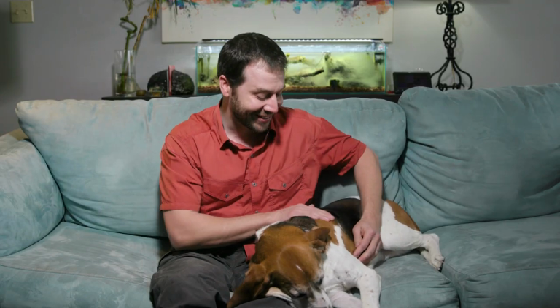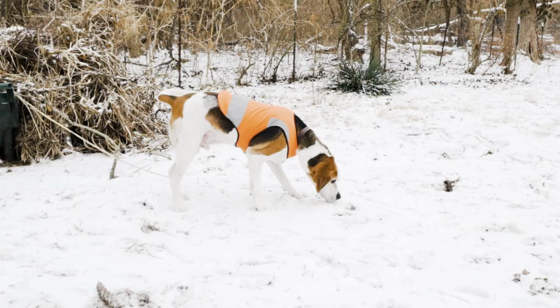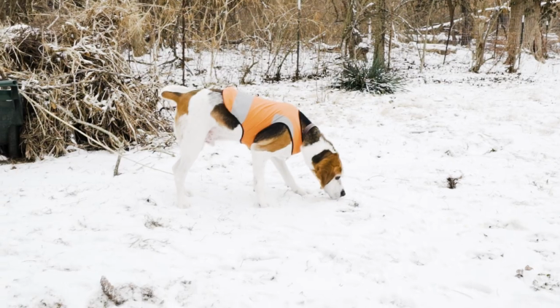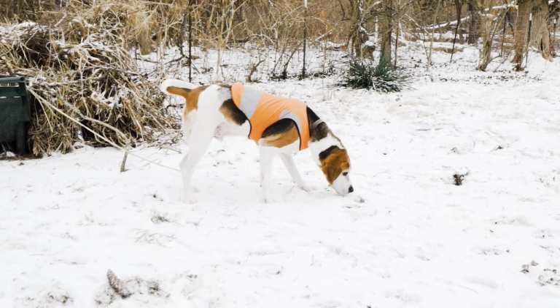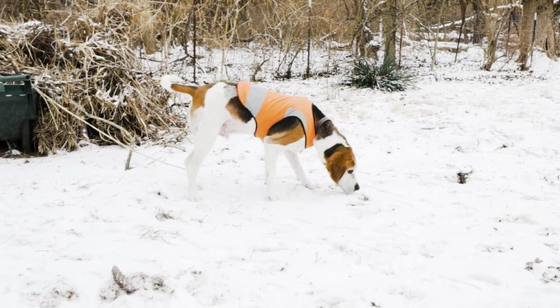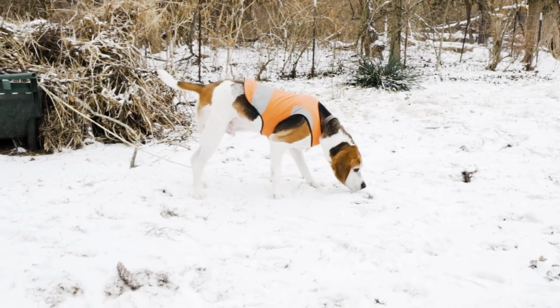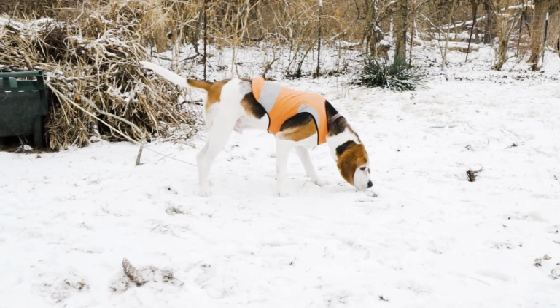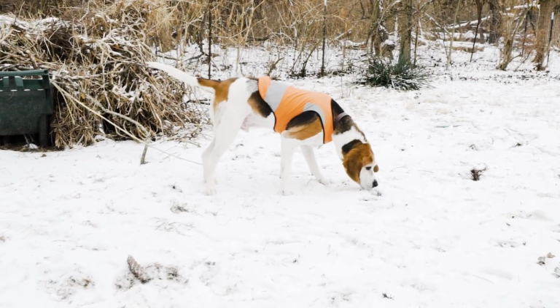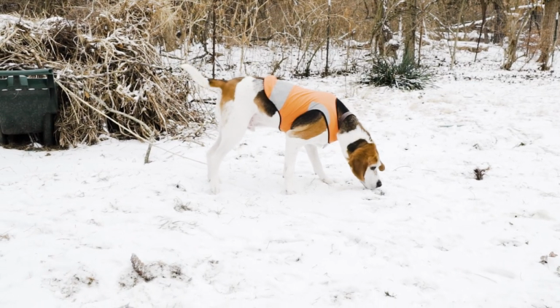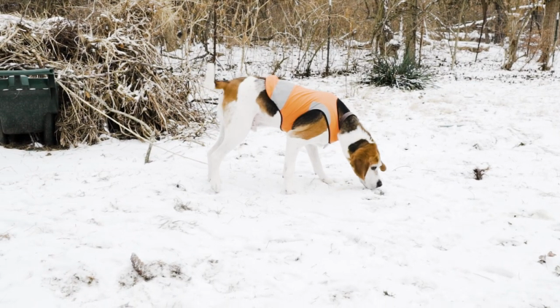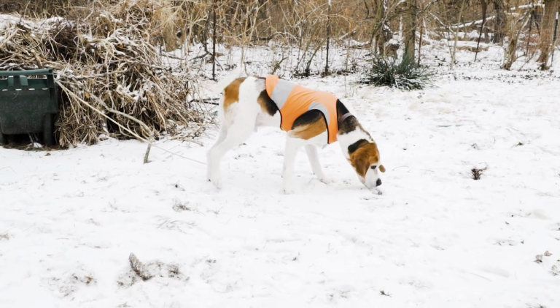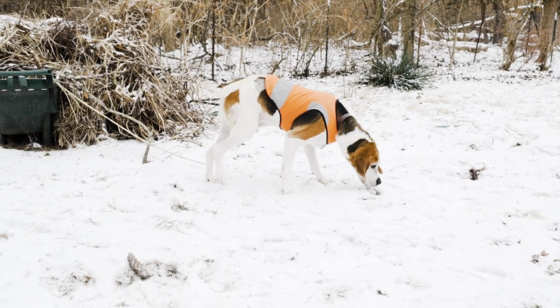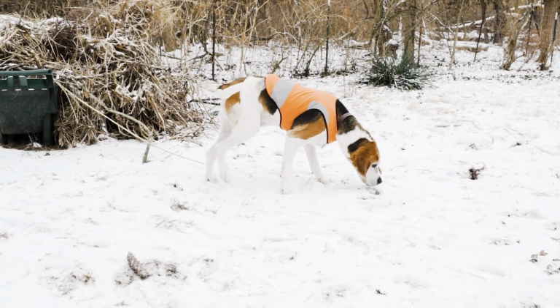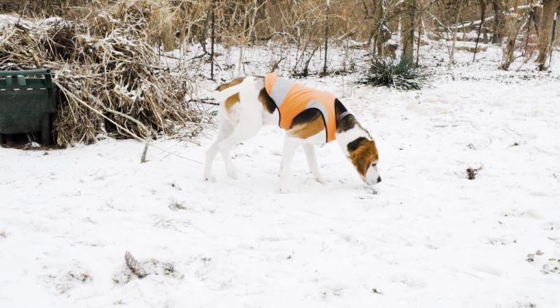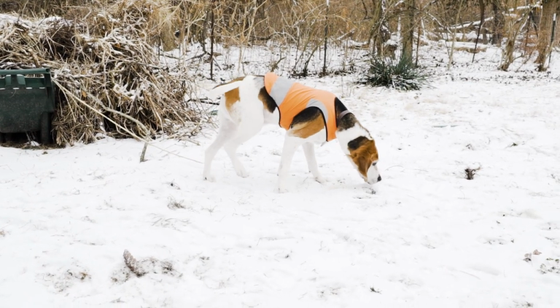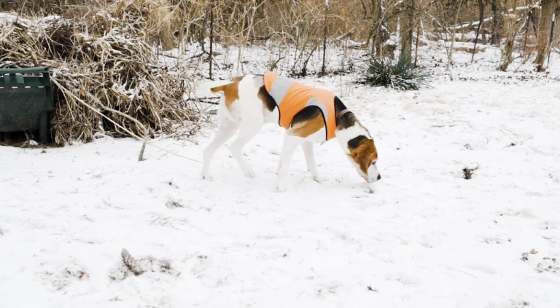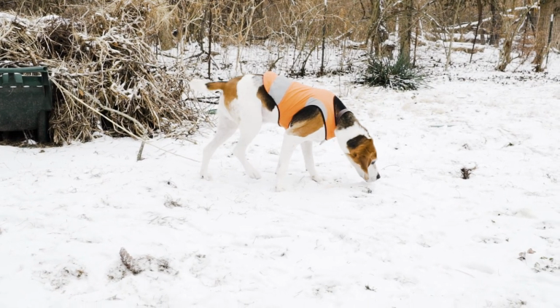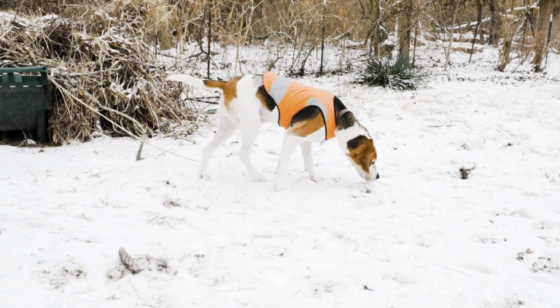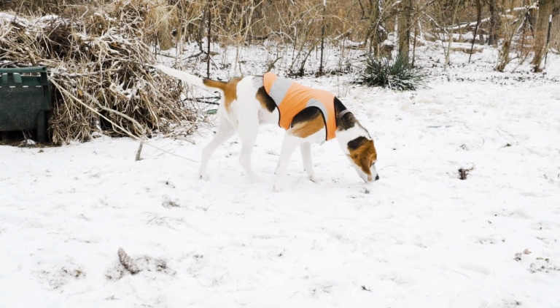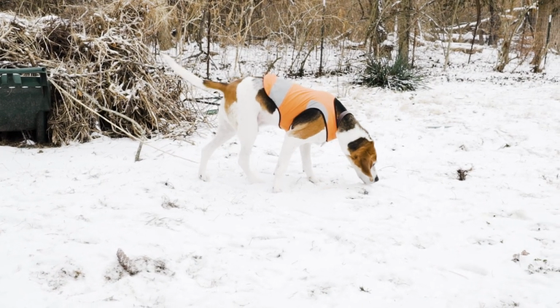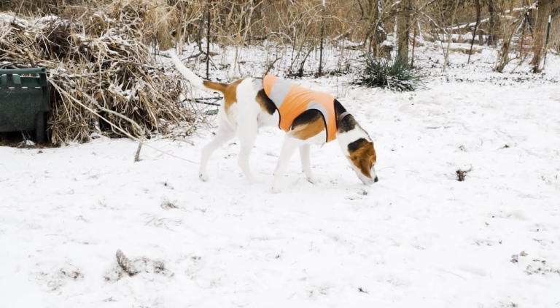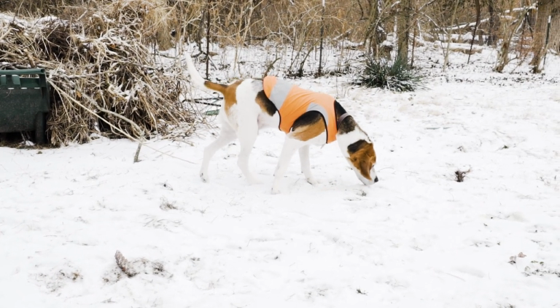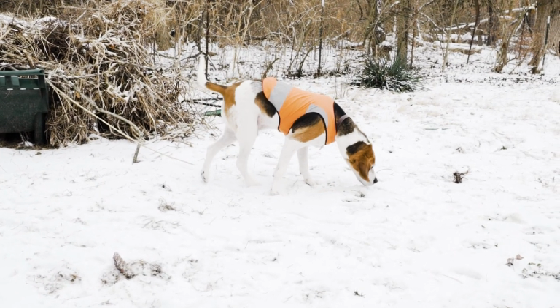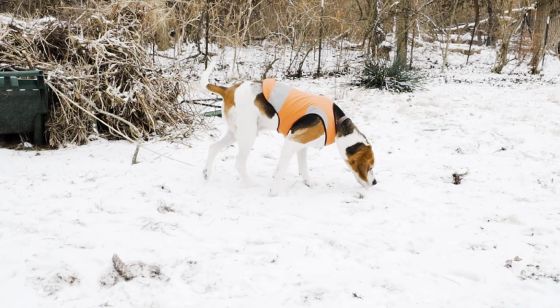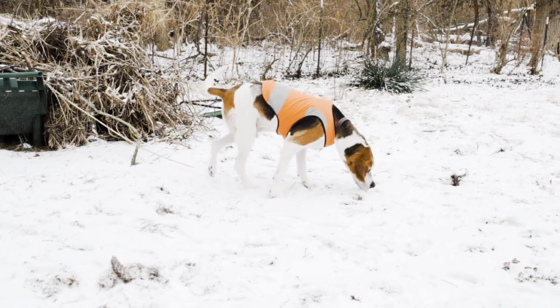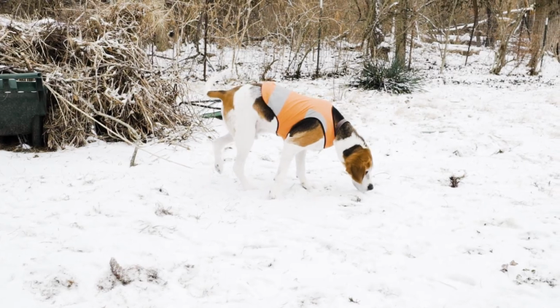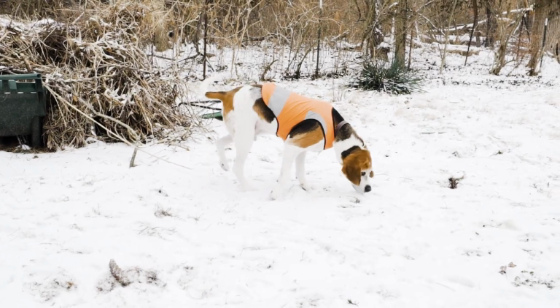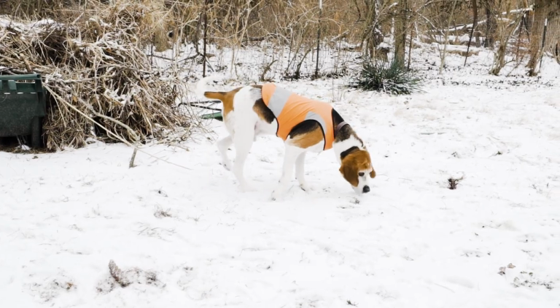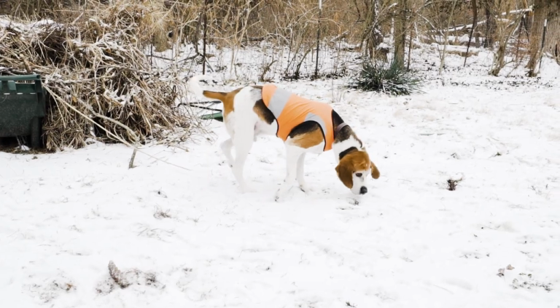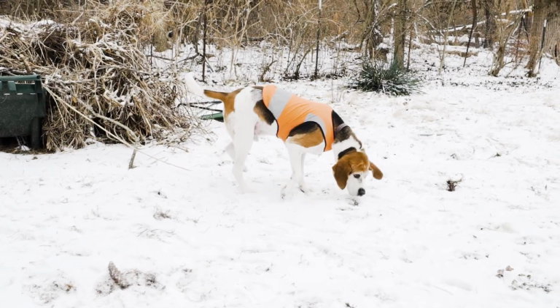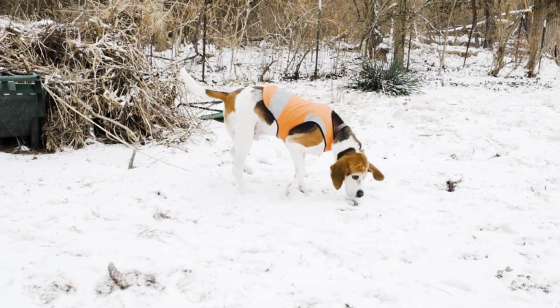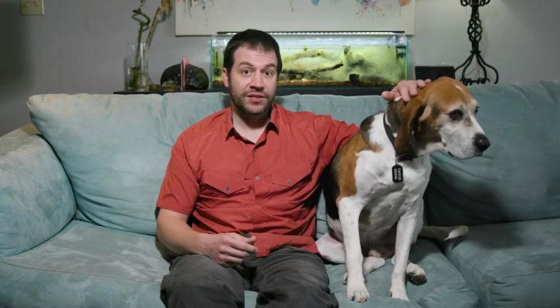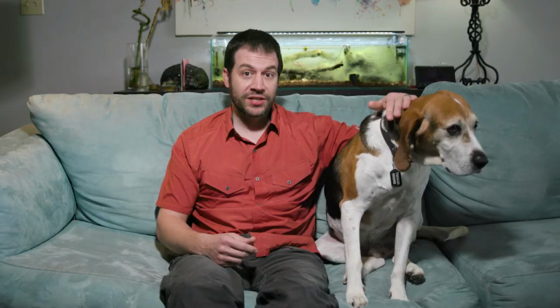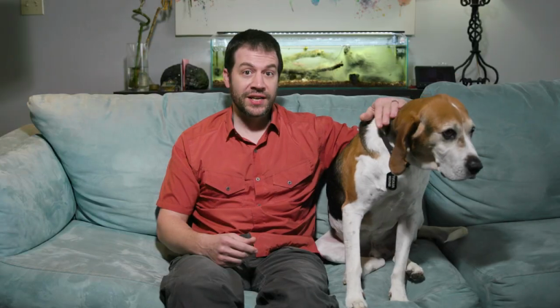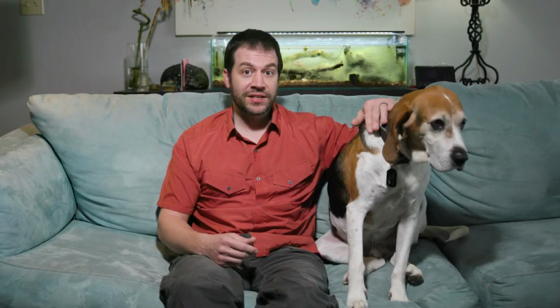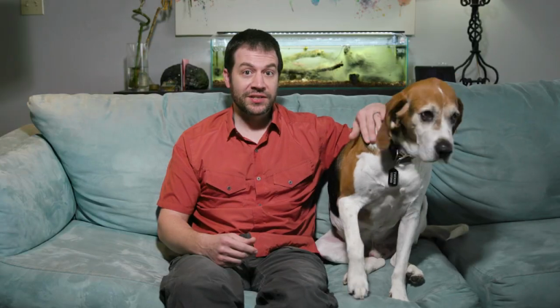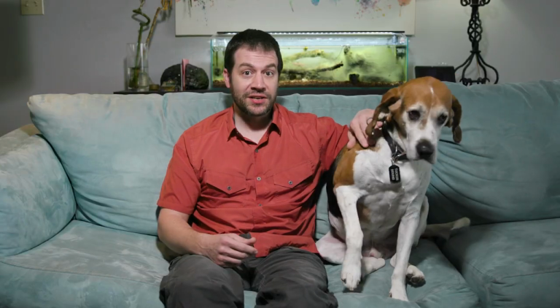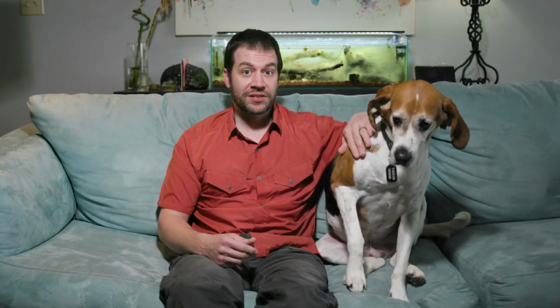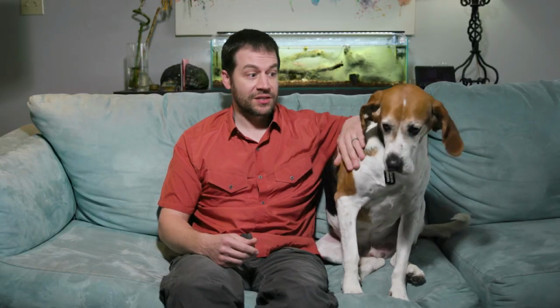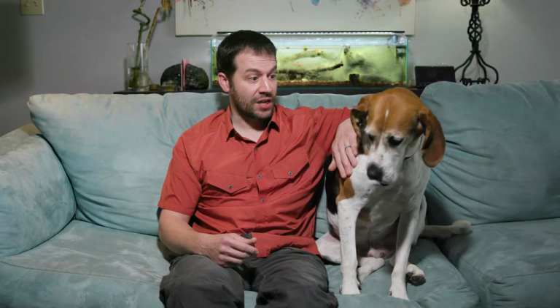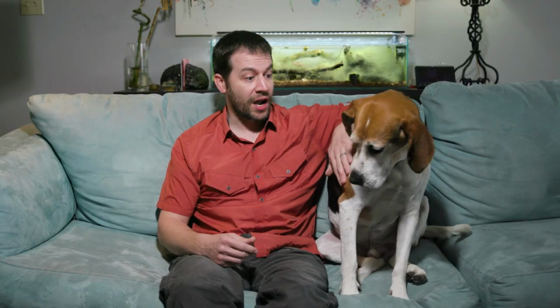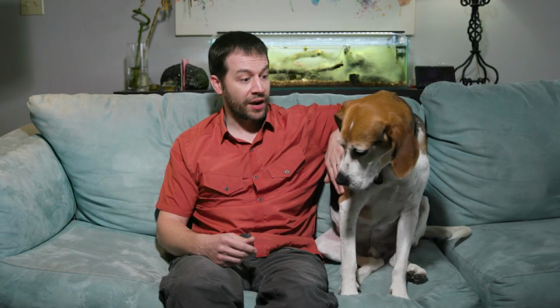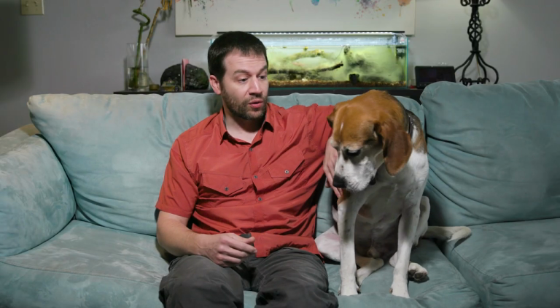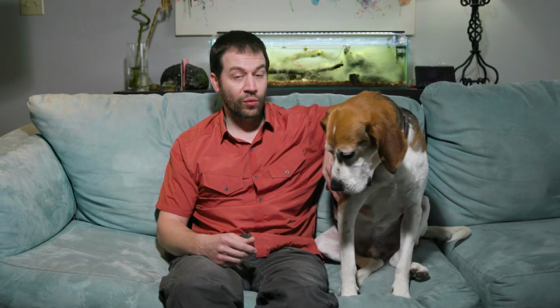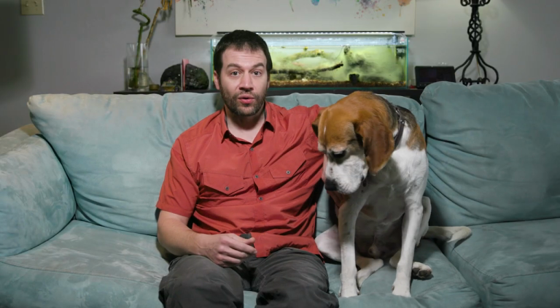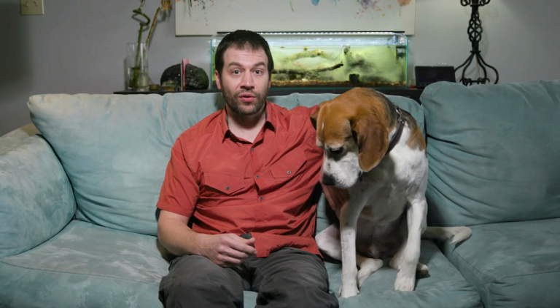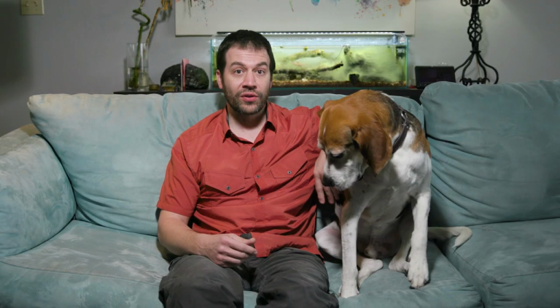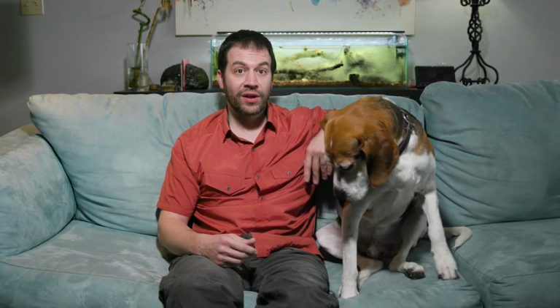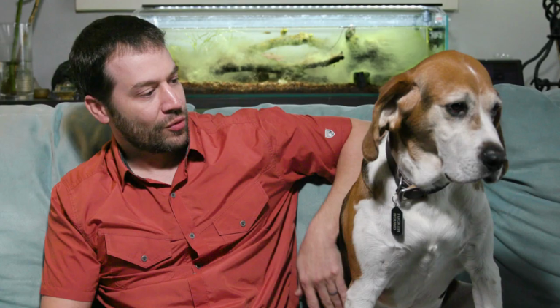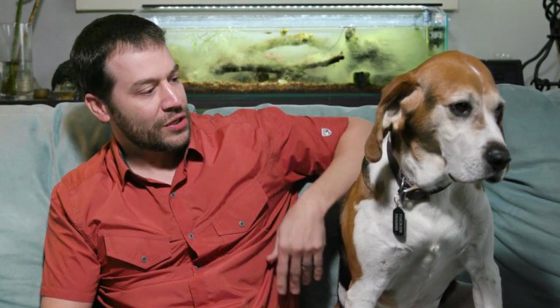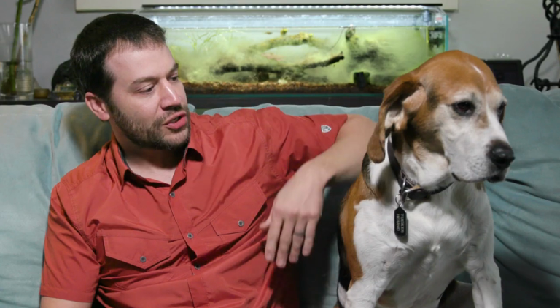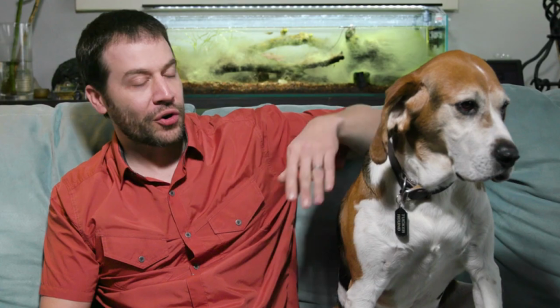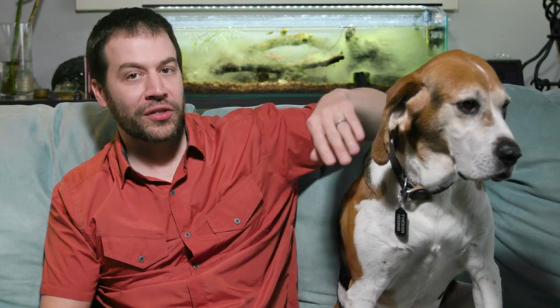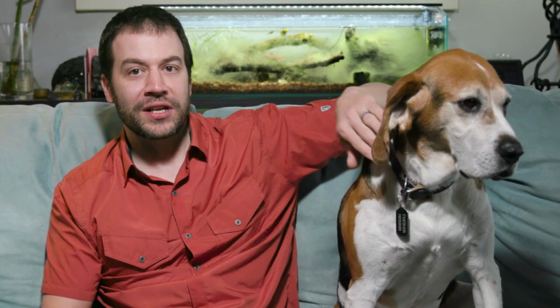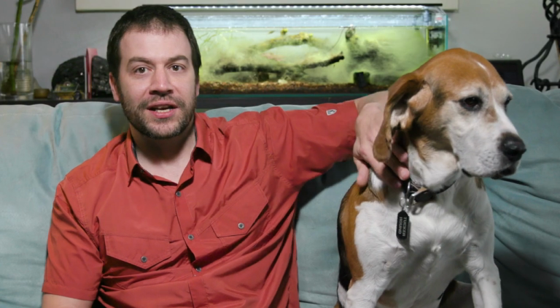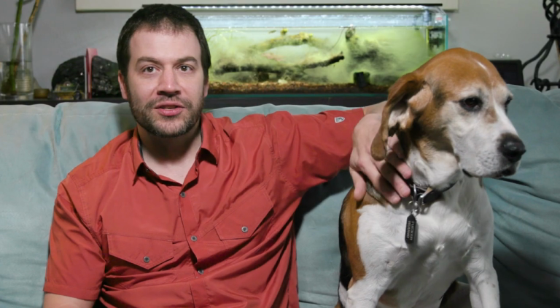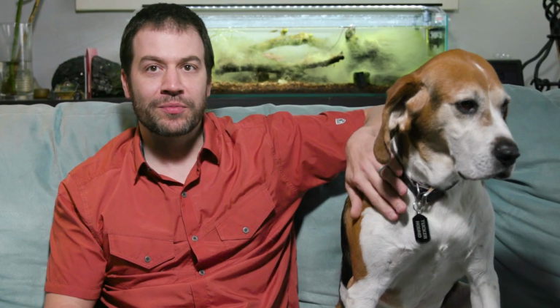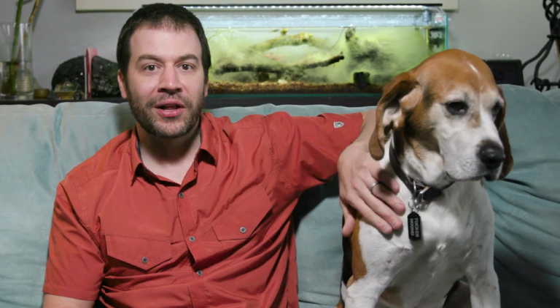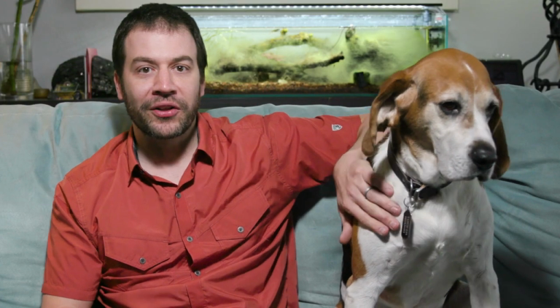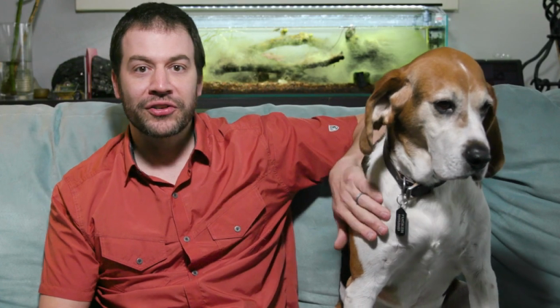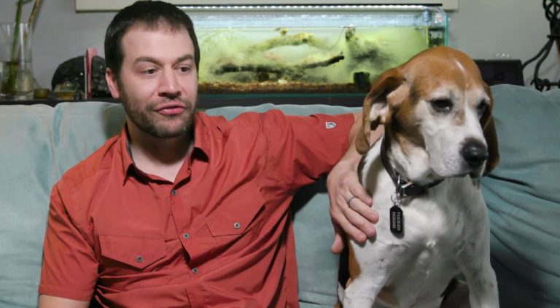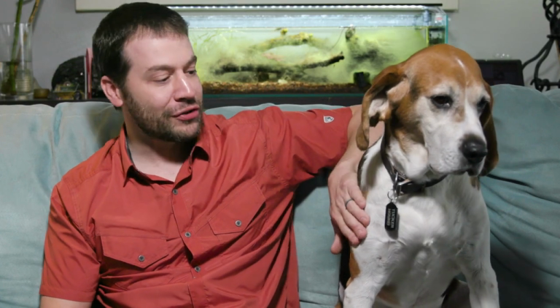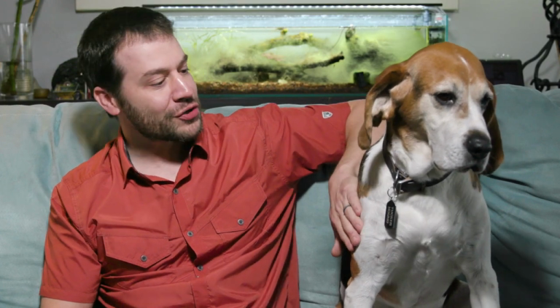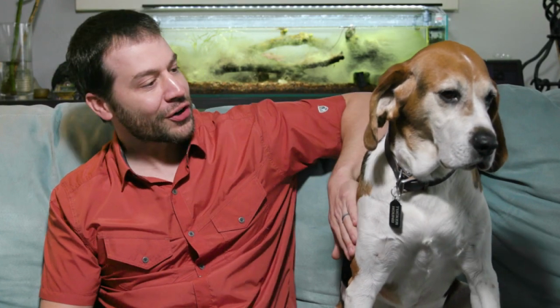A good job for this dog would be anything related to scent. Scent is his entire world. We joke that he can smell into the future.